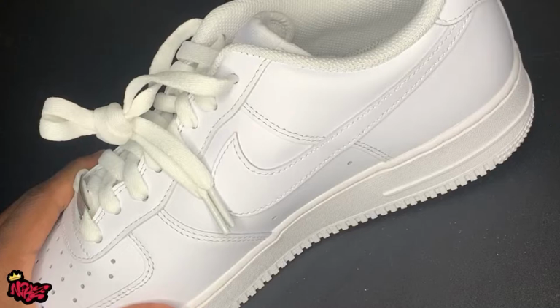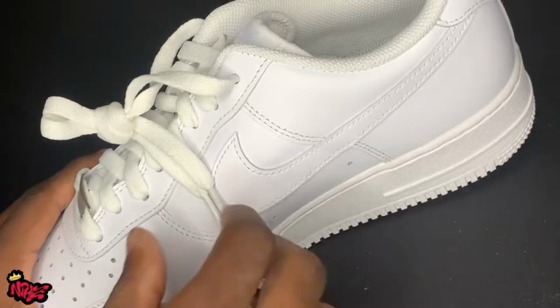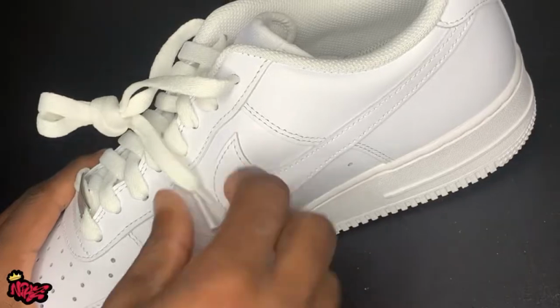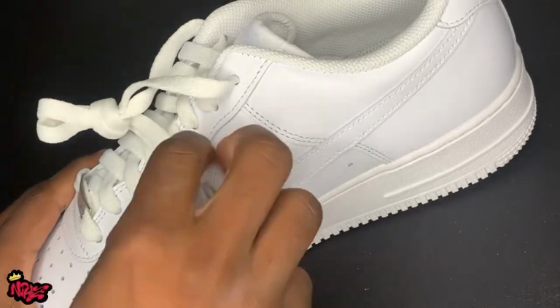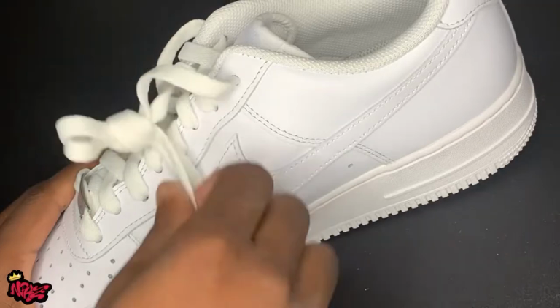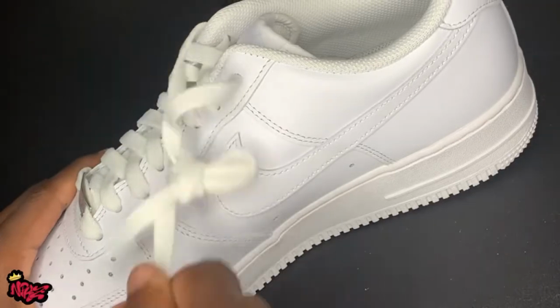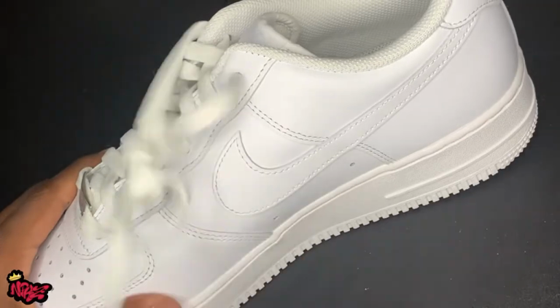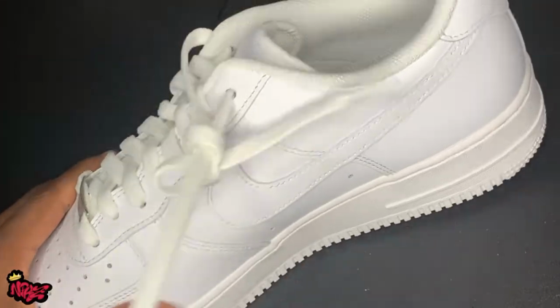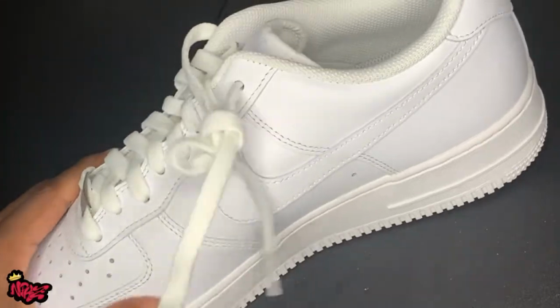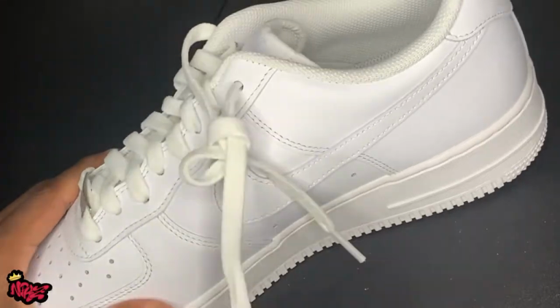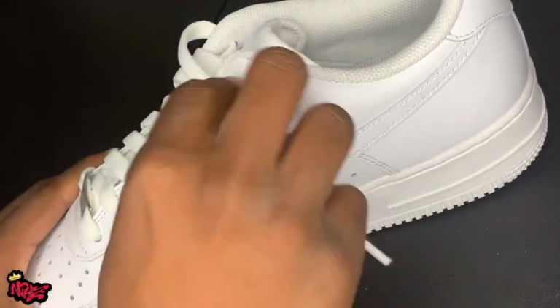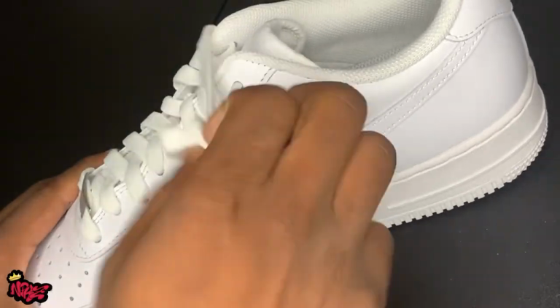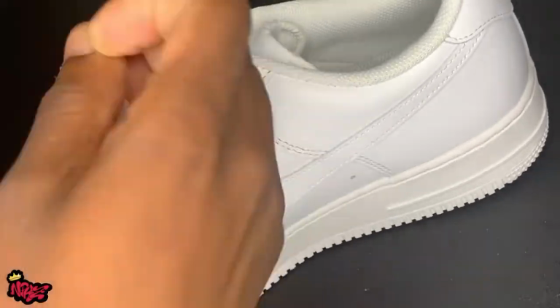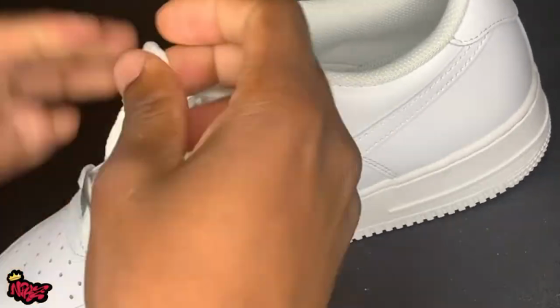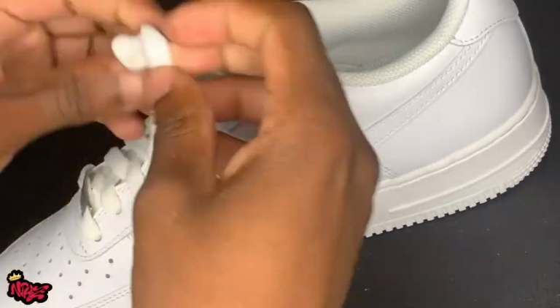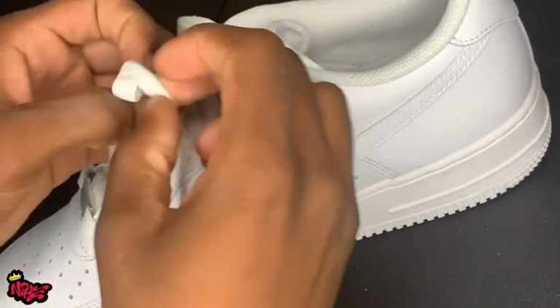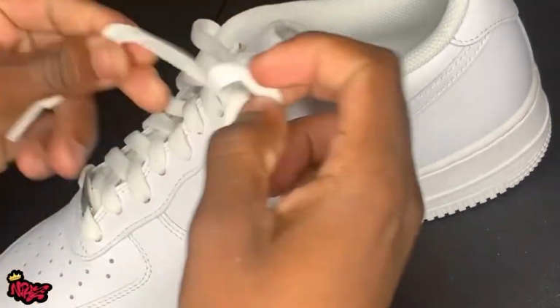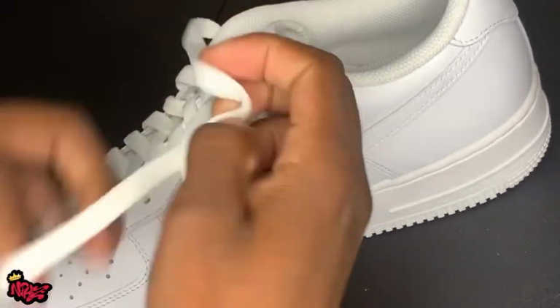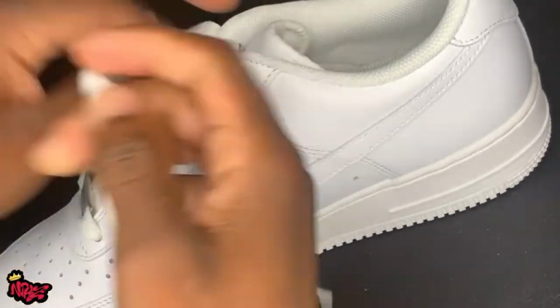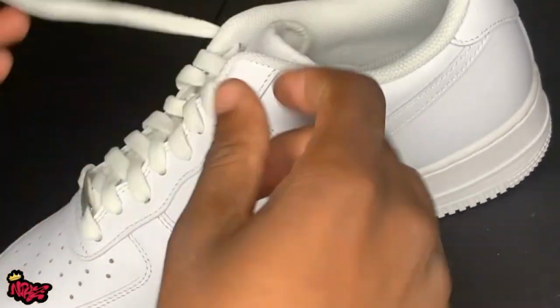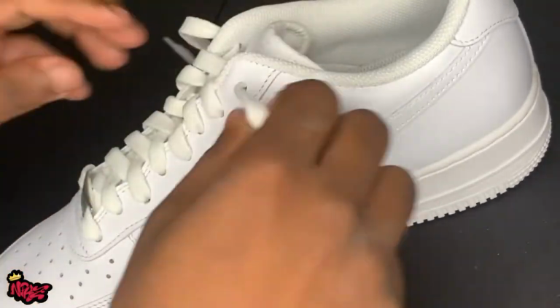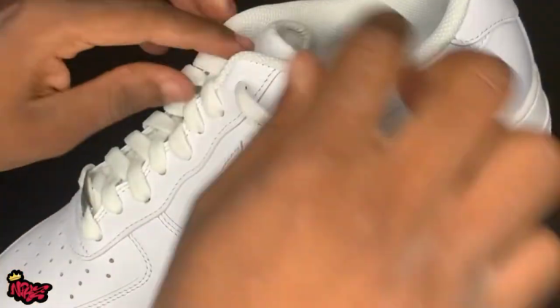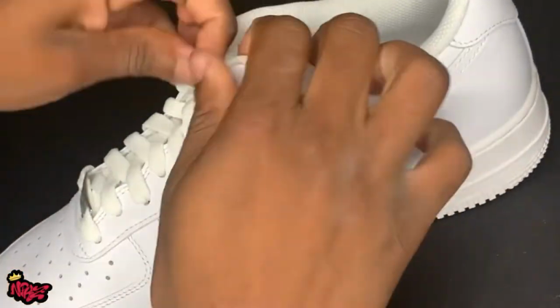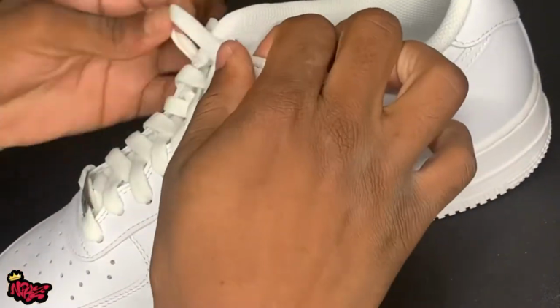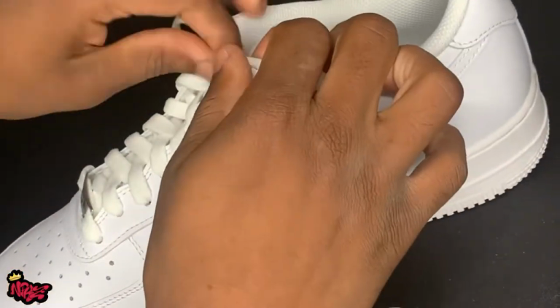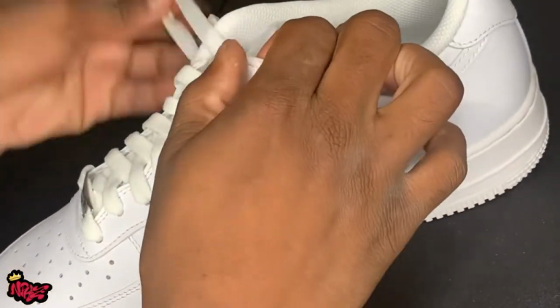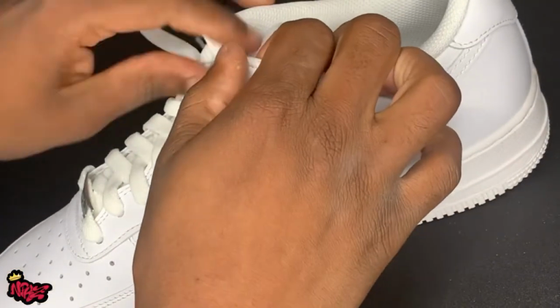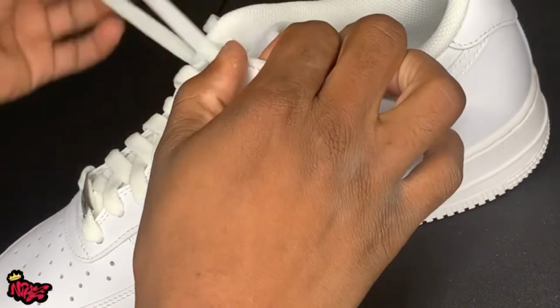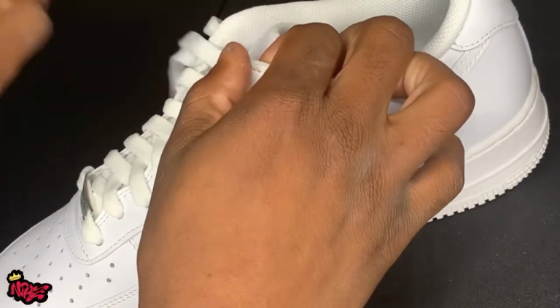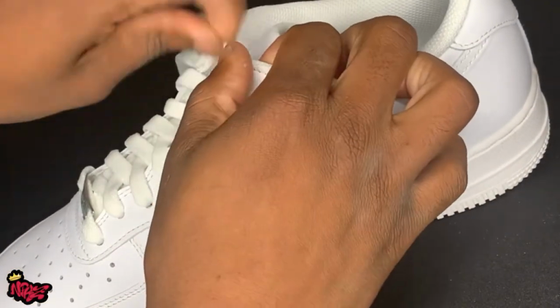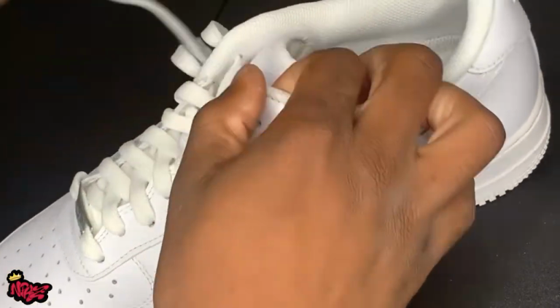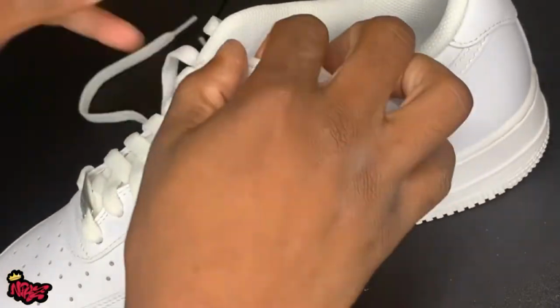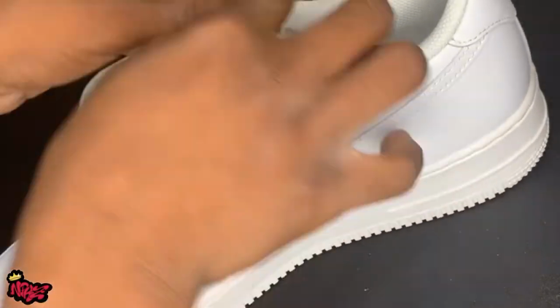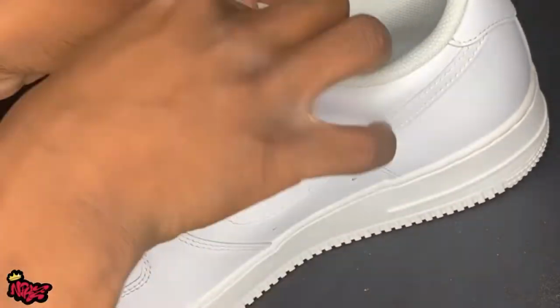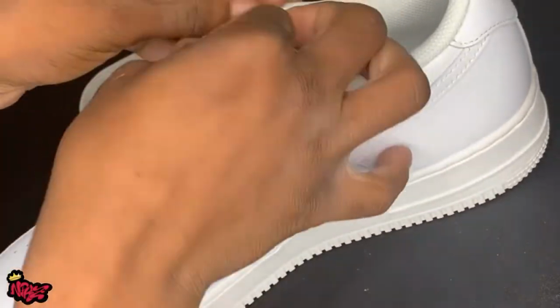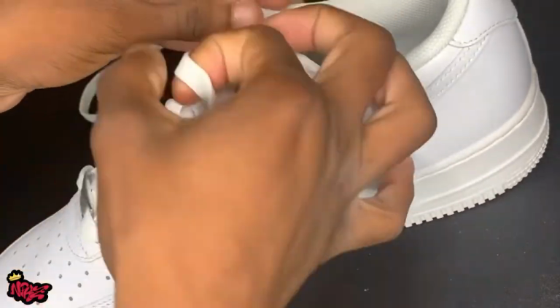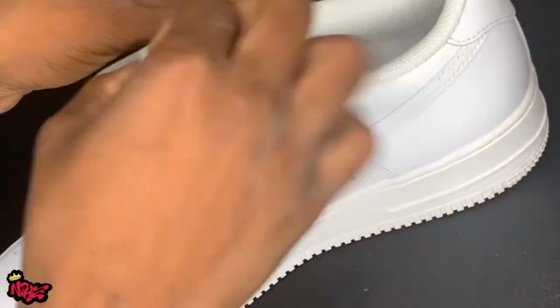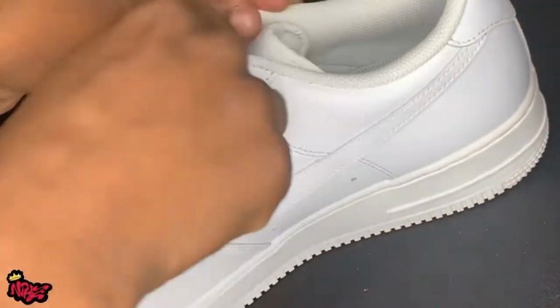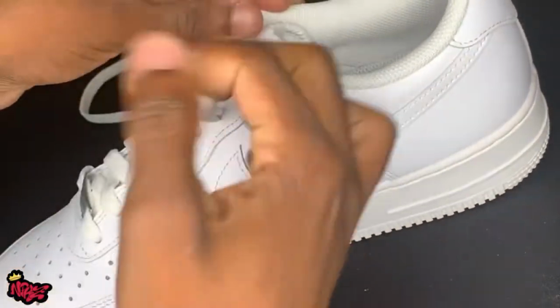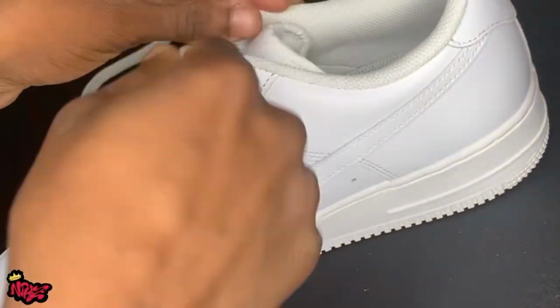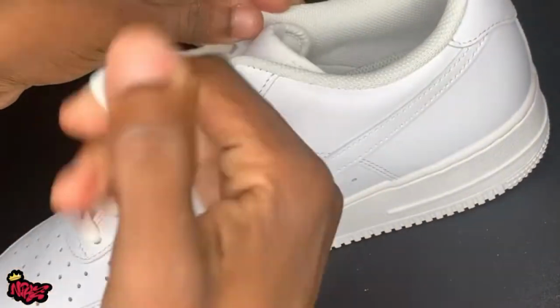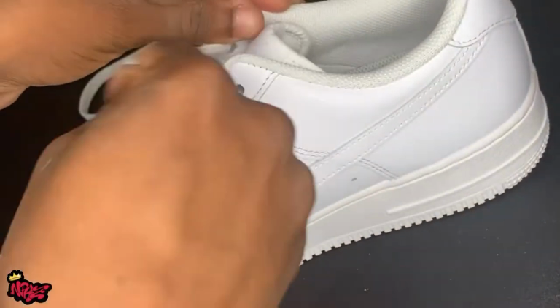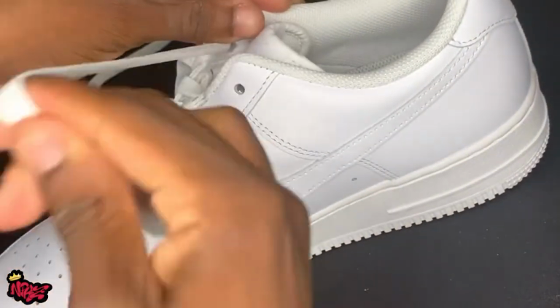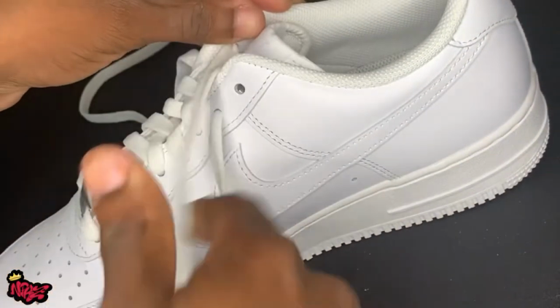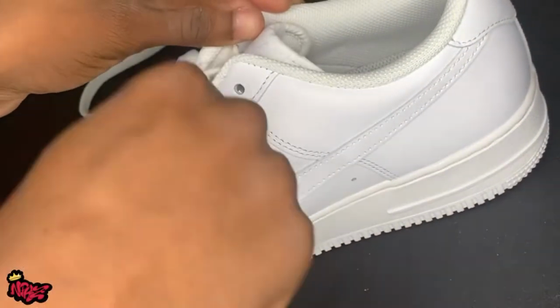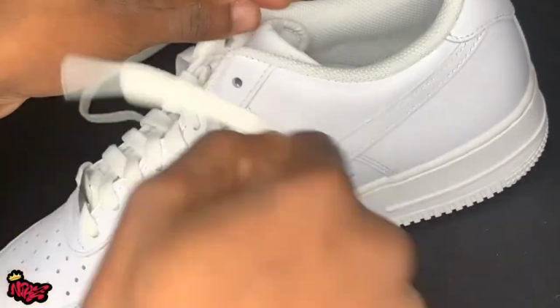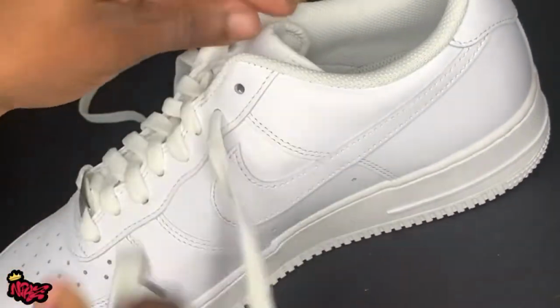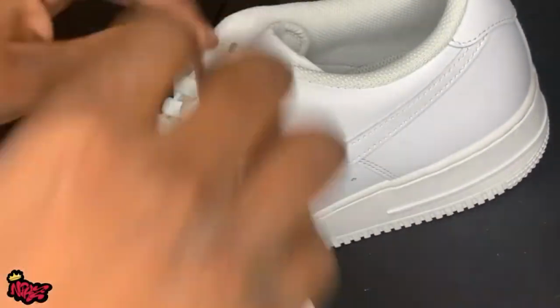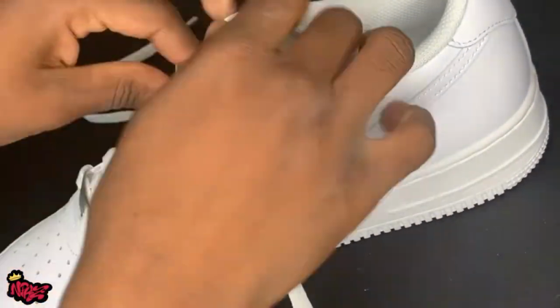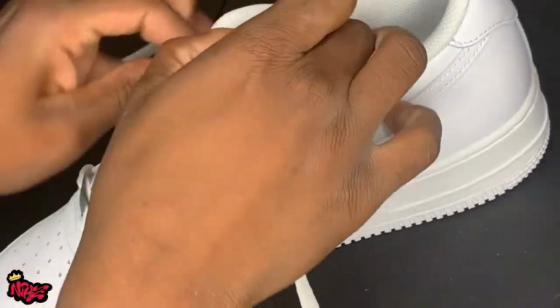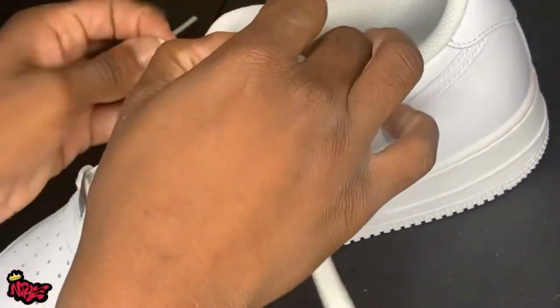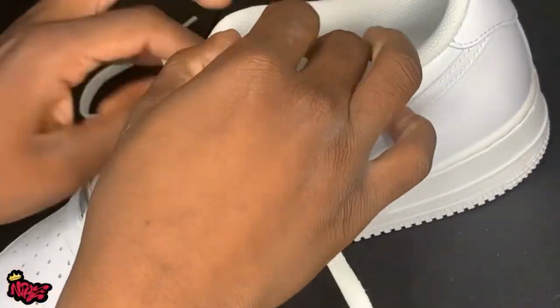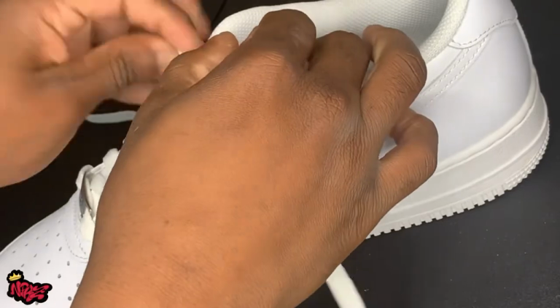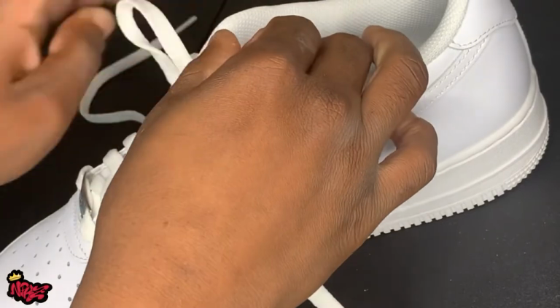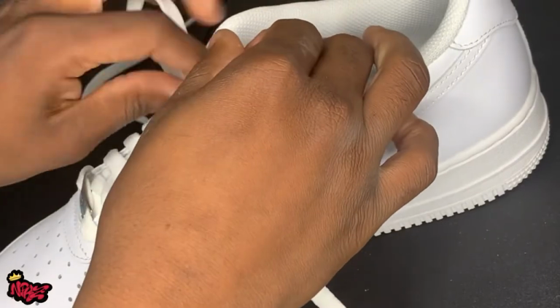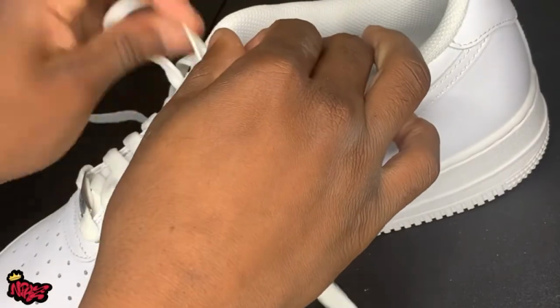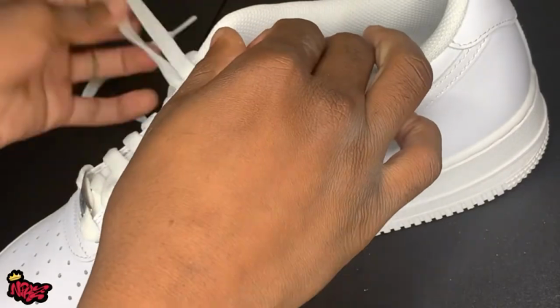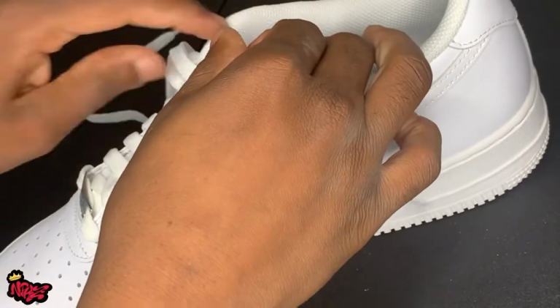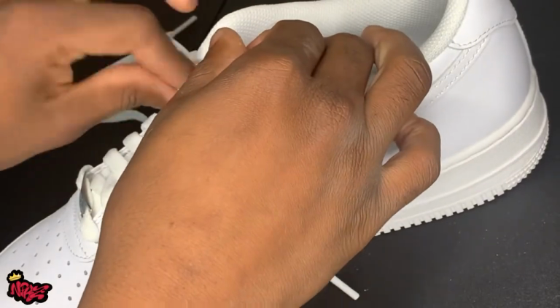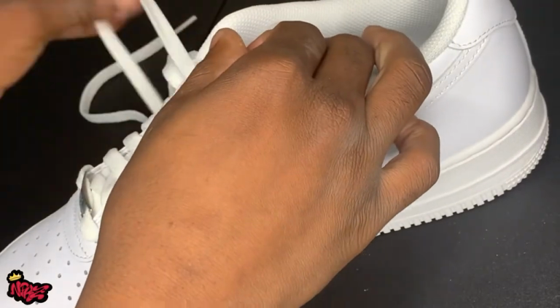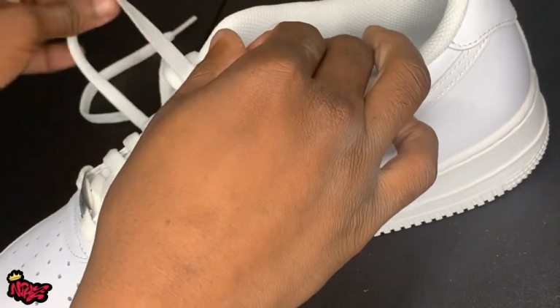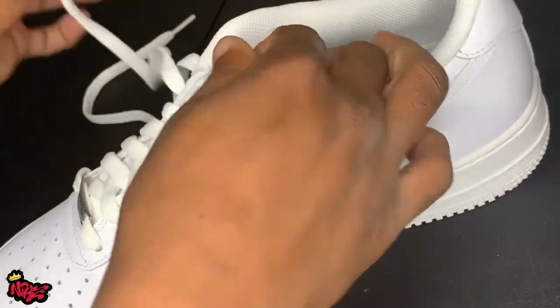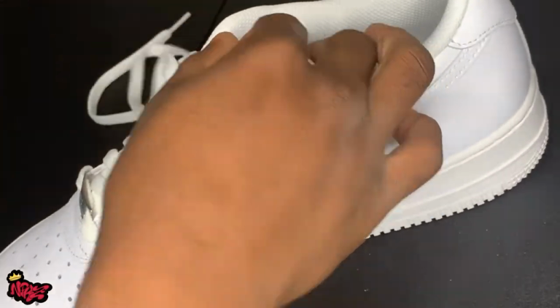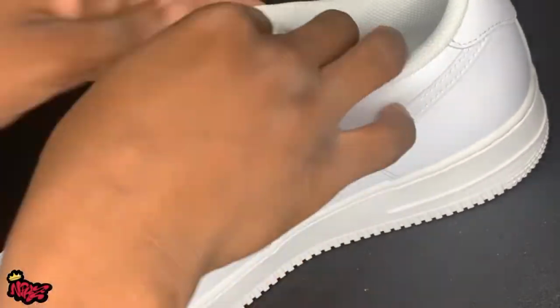So the first thing you want to do is unlace both sneakers. Probably sit those in your Nike box — you'll get back to those later.